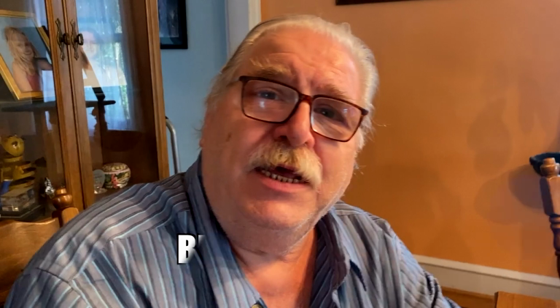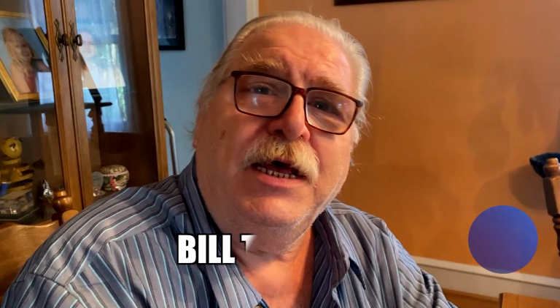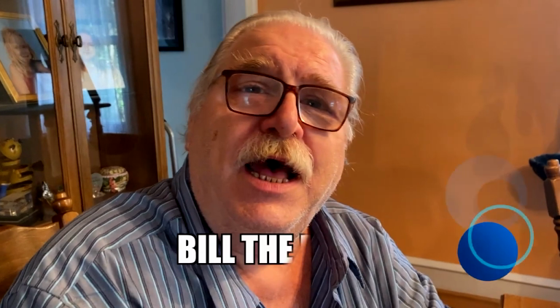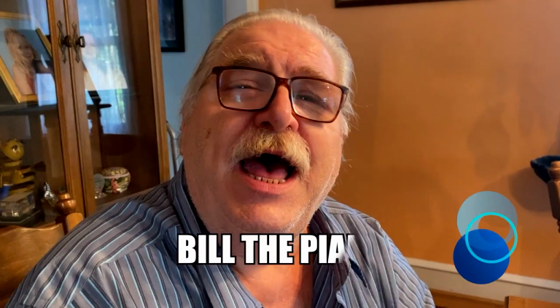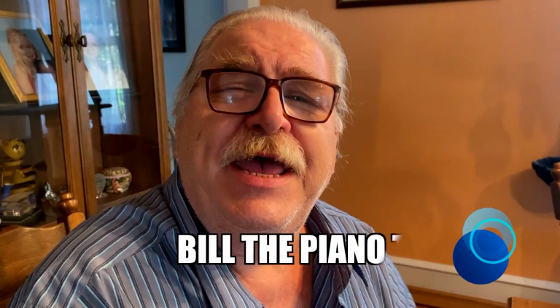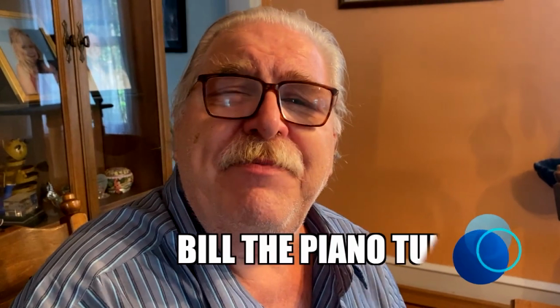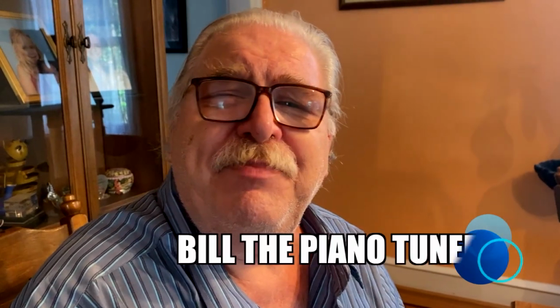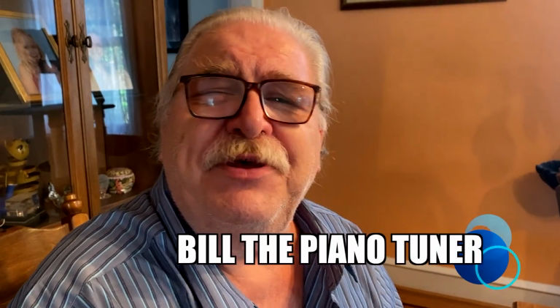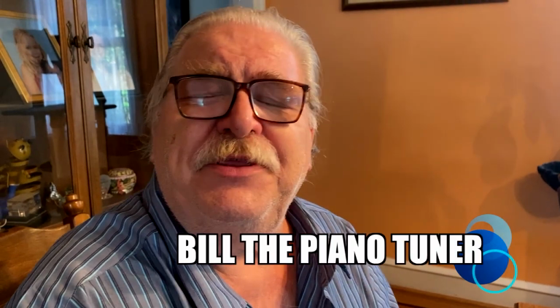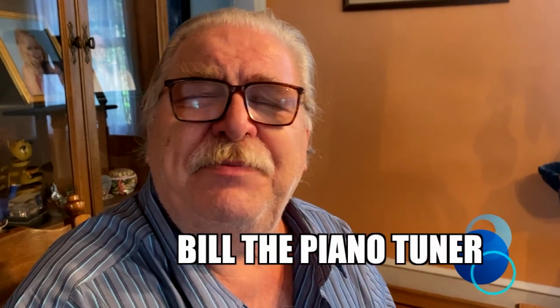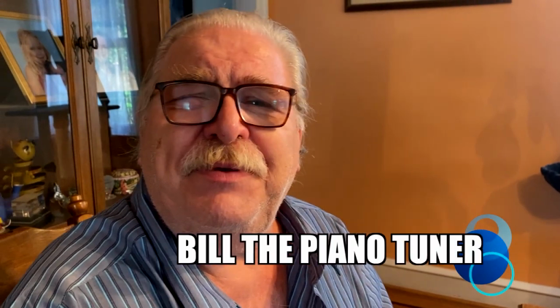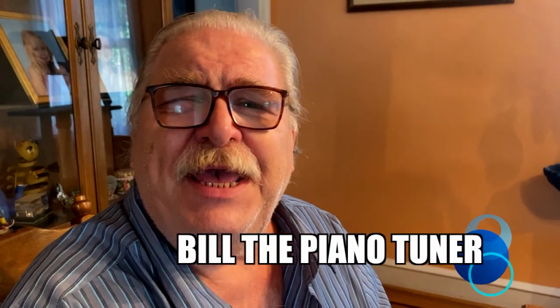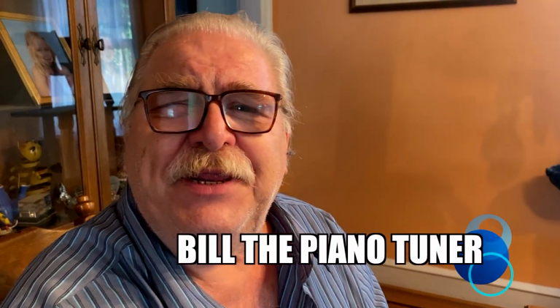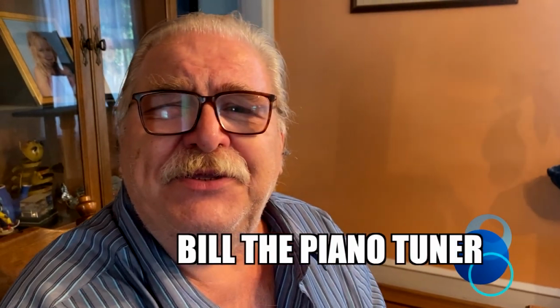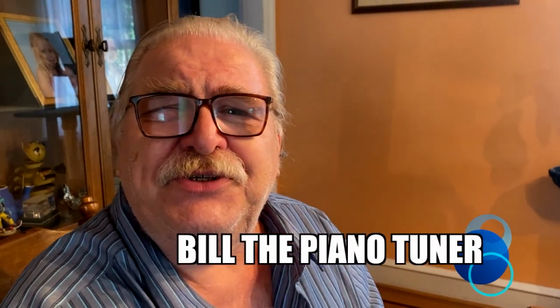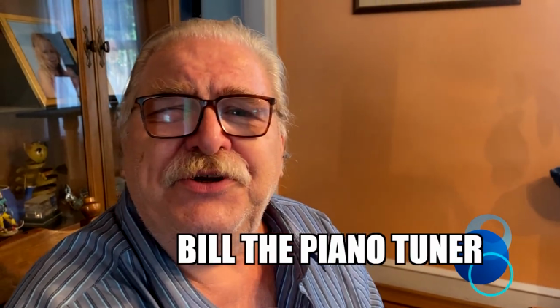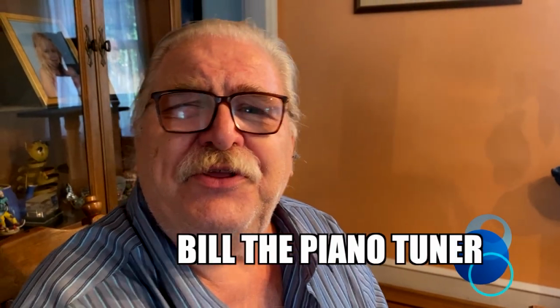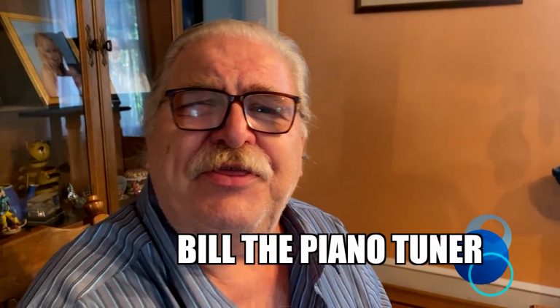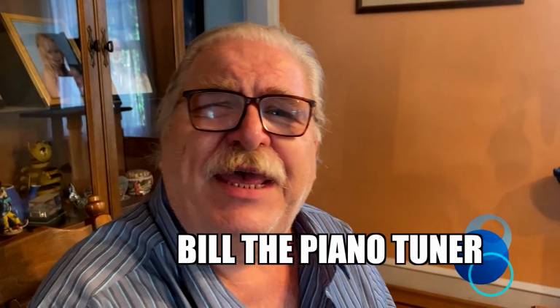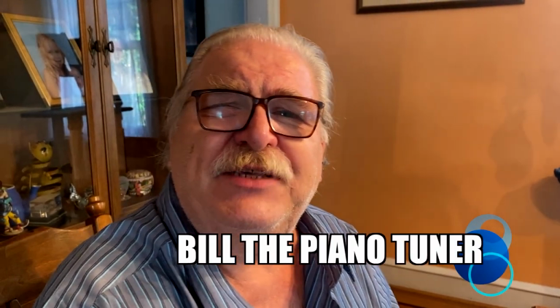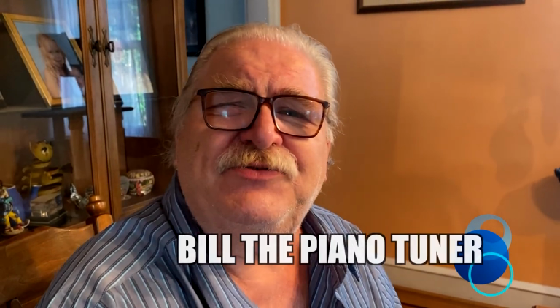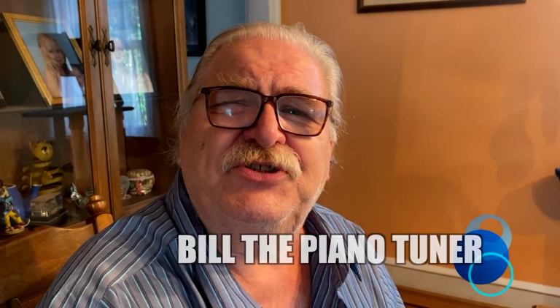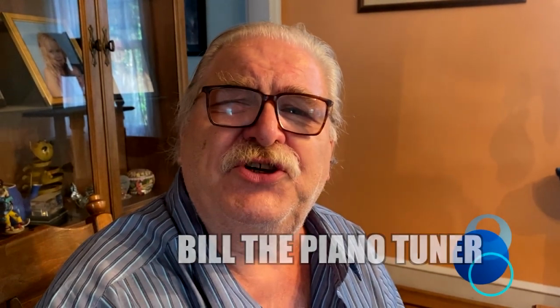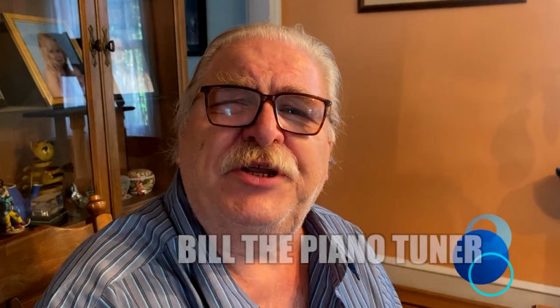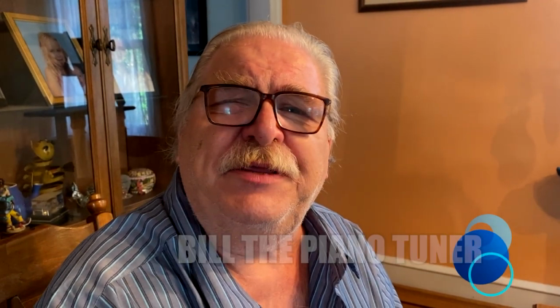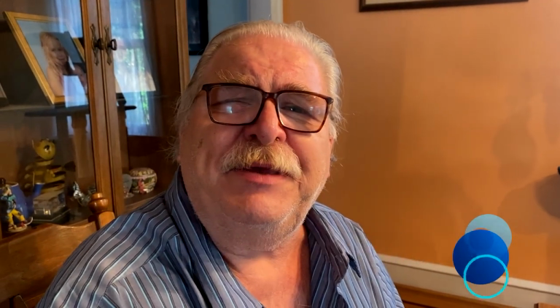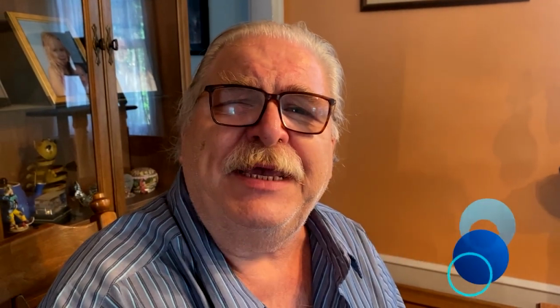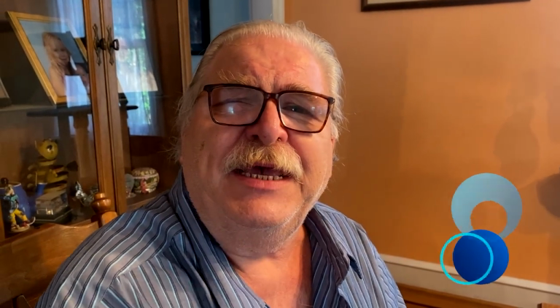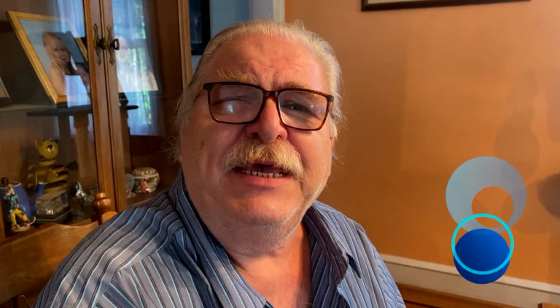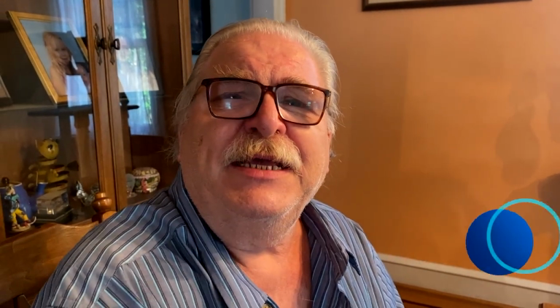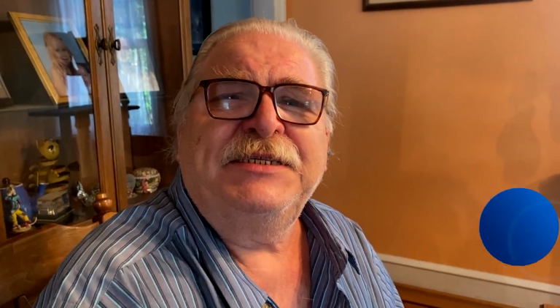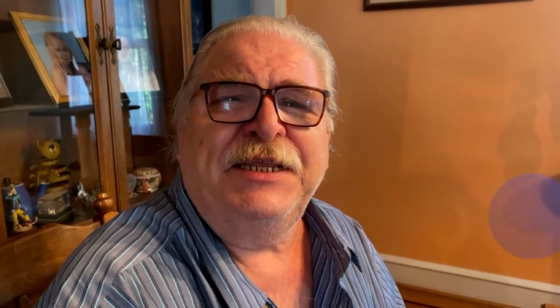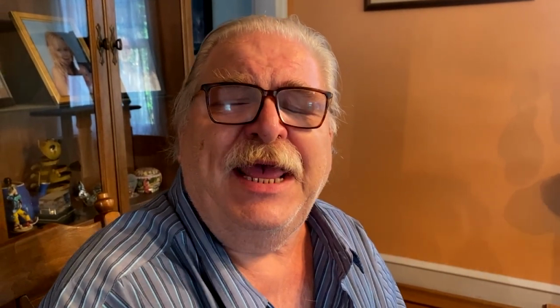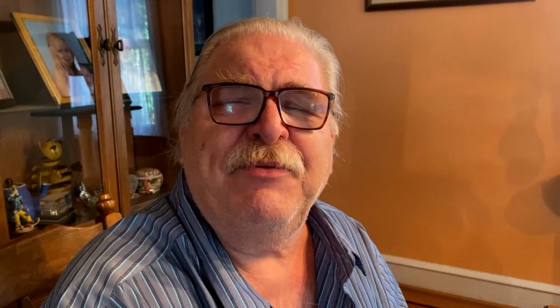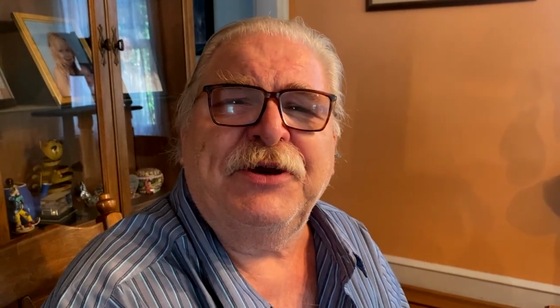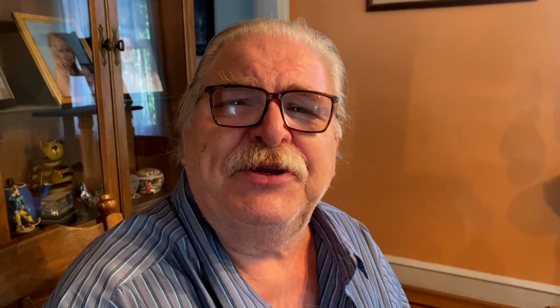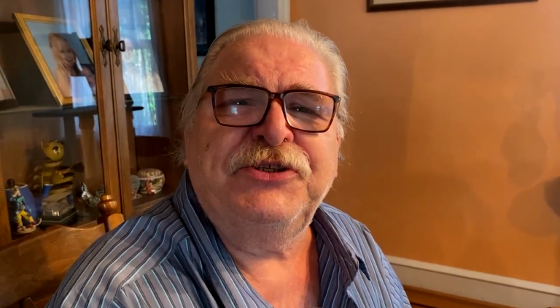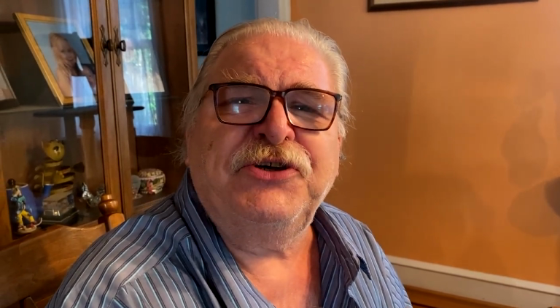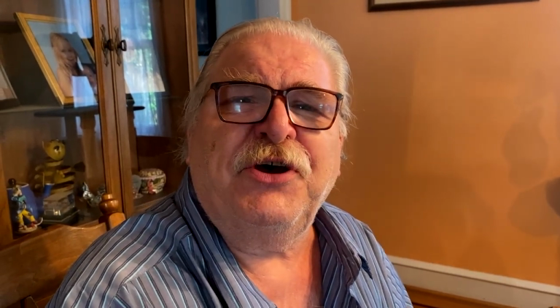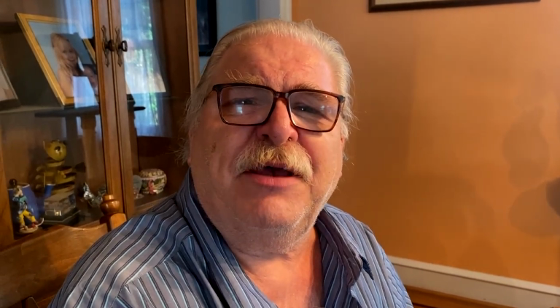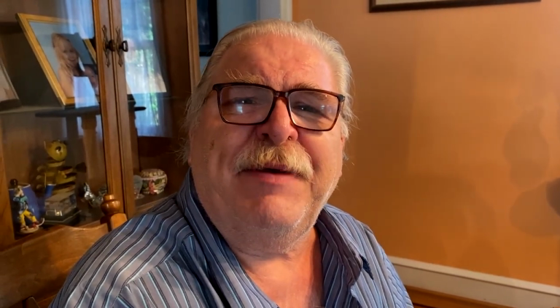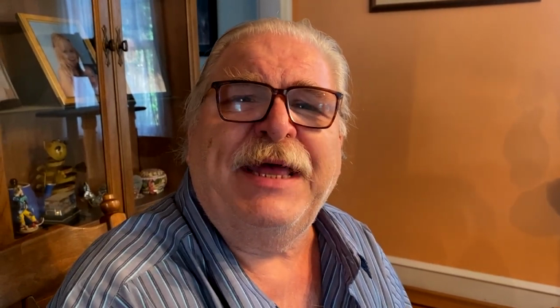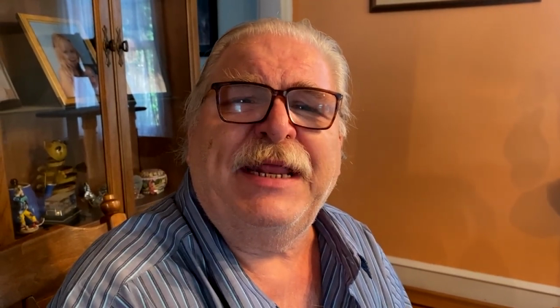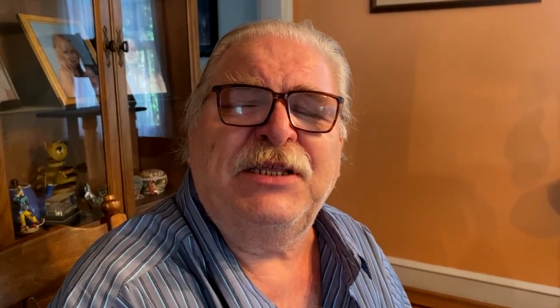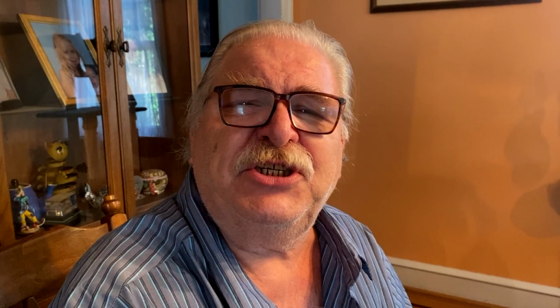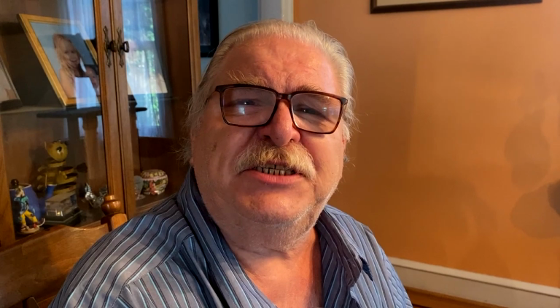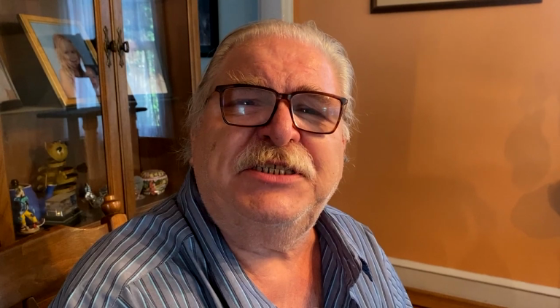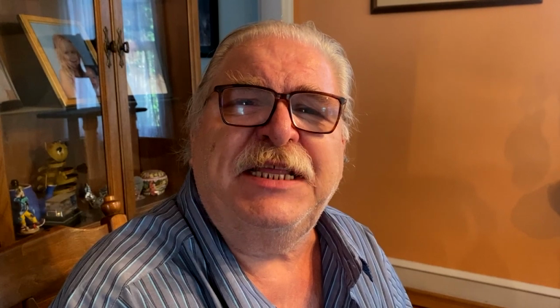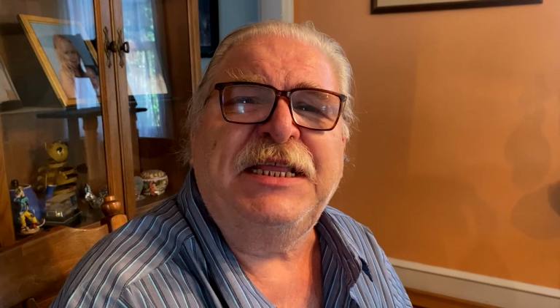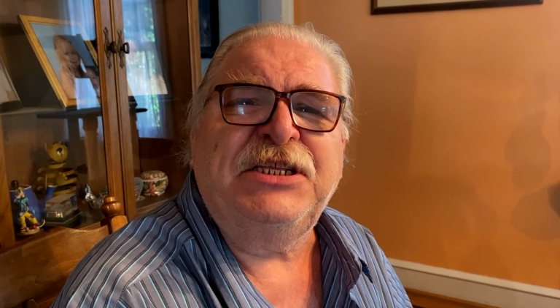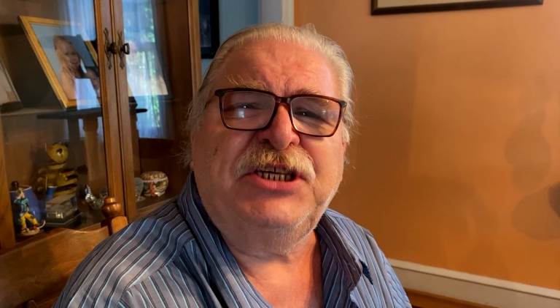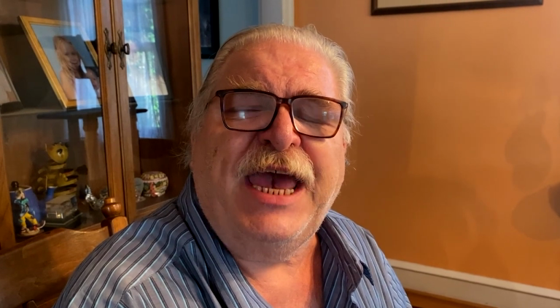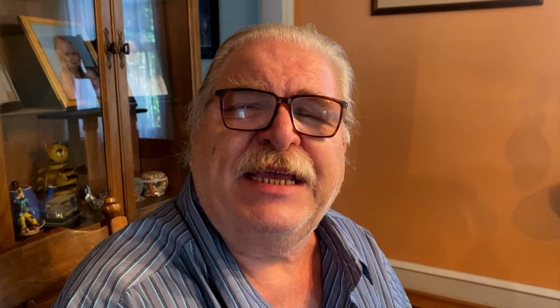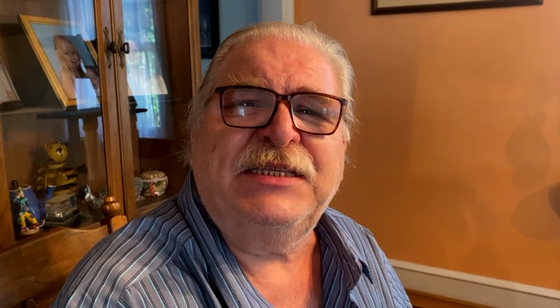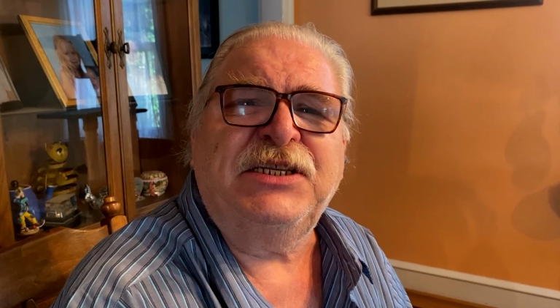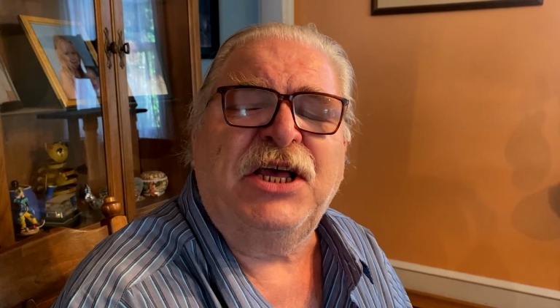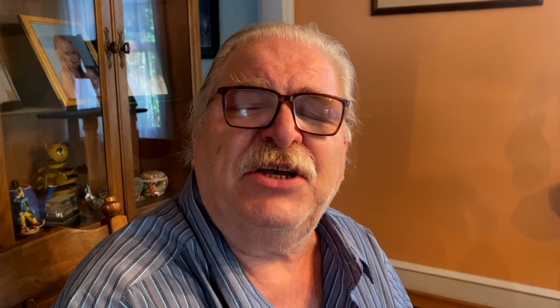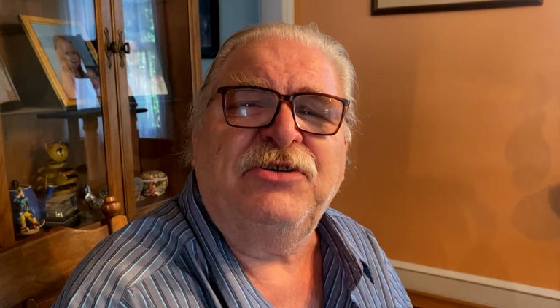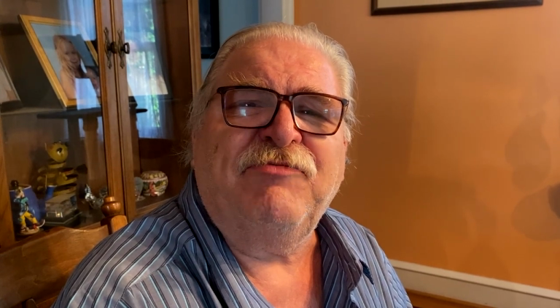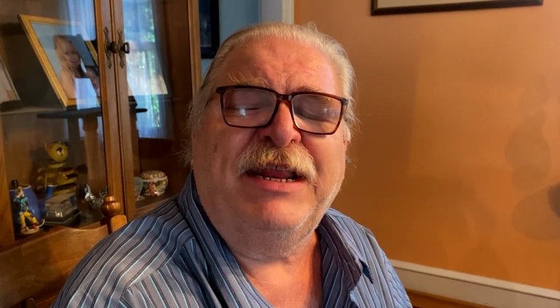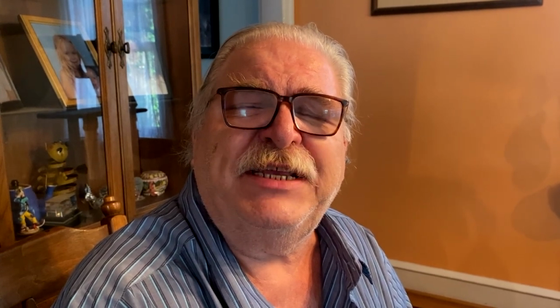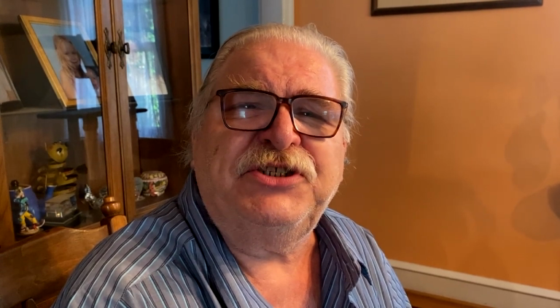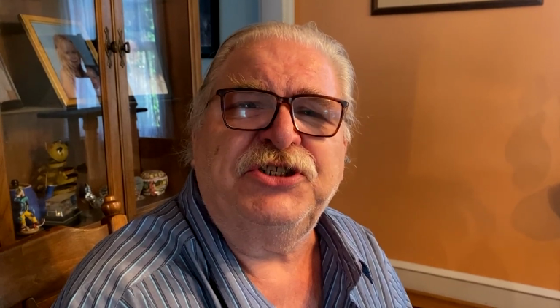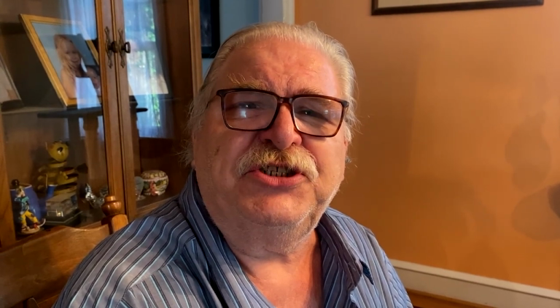Hi, I'm Bill the Piano Tuner. Thanks for joining me. Today we're going to talk about adjusting the jack to knuckle relationship.